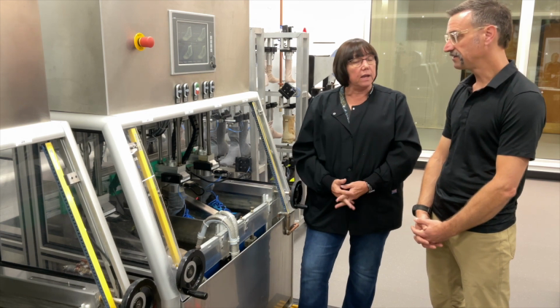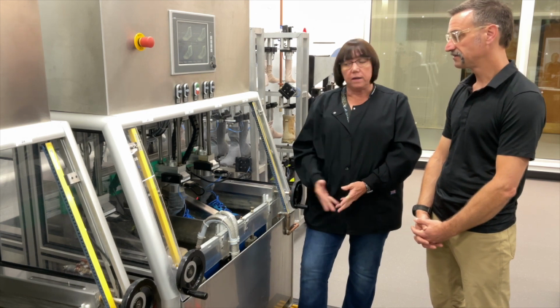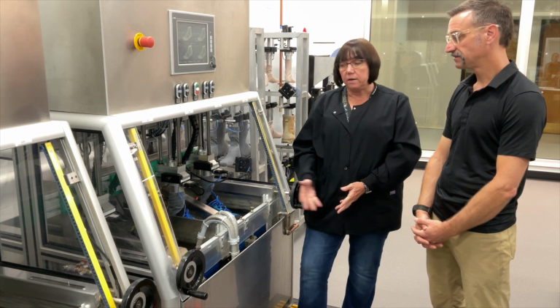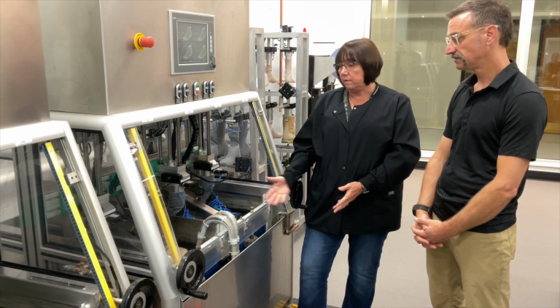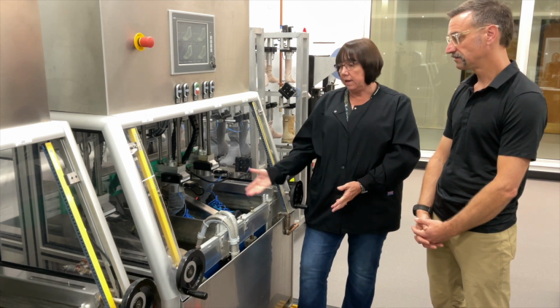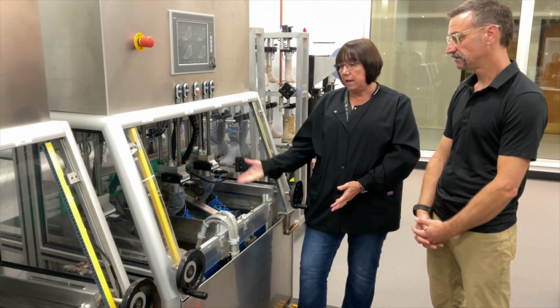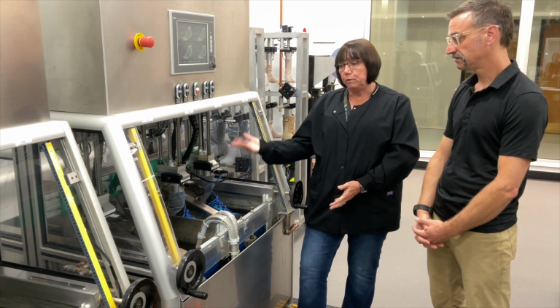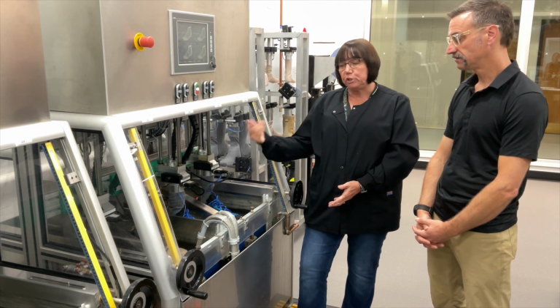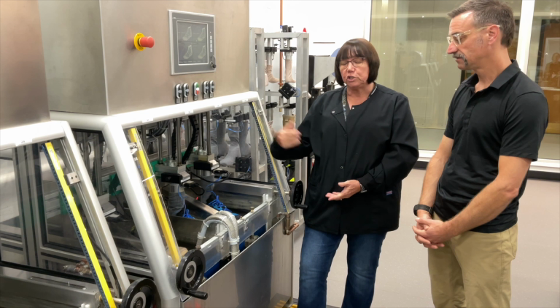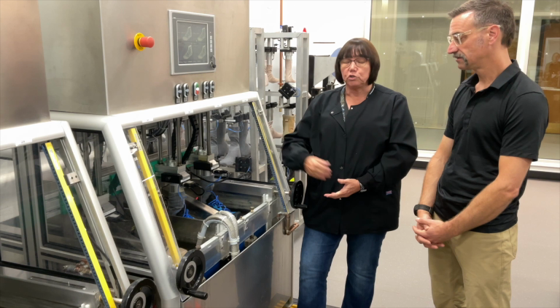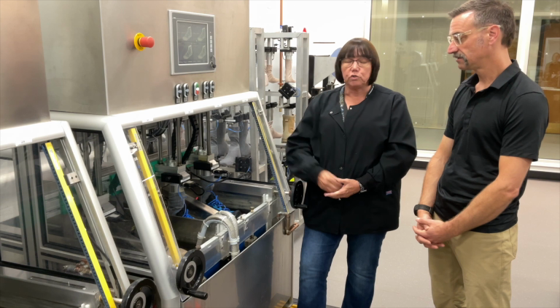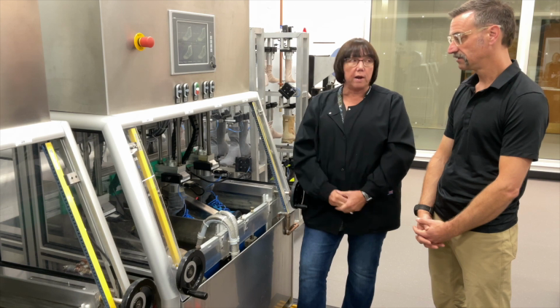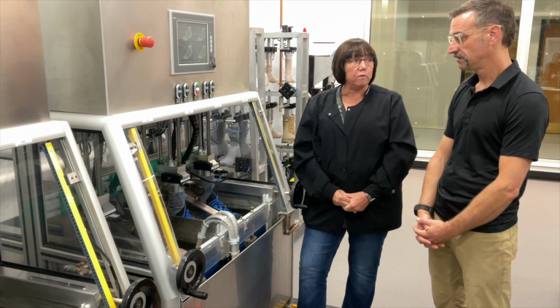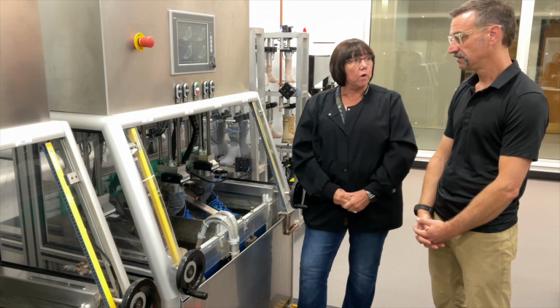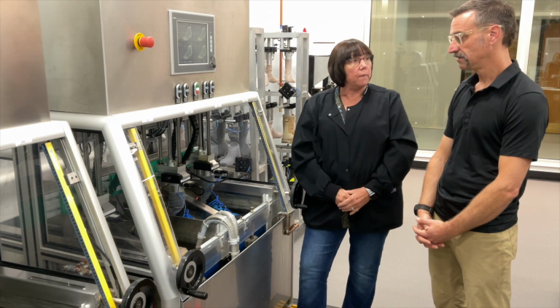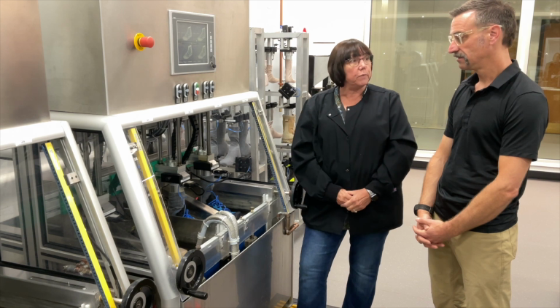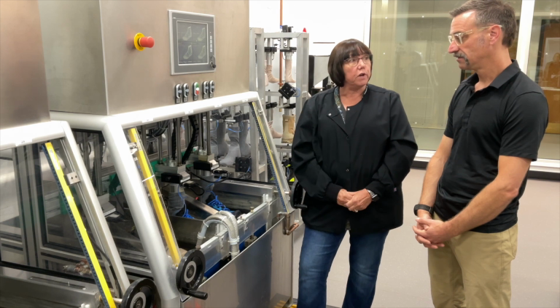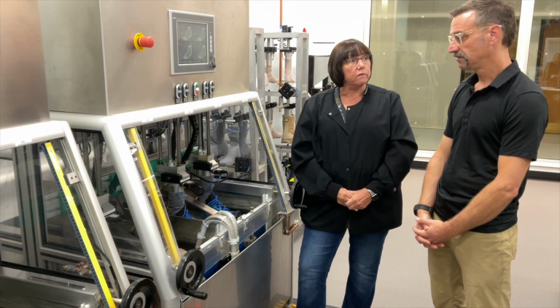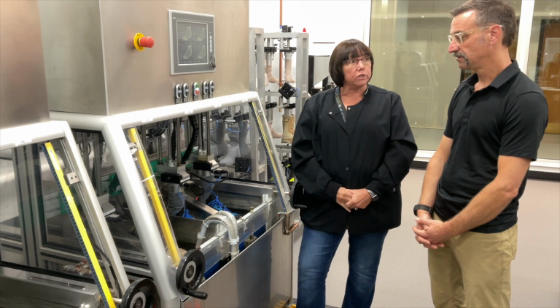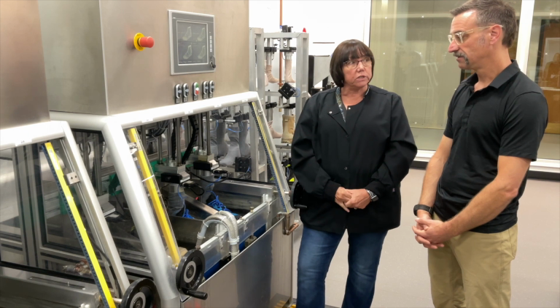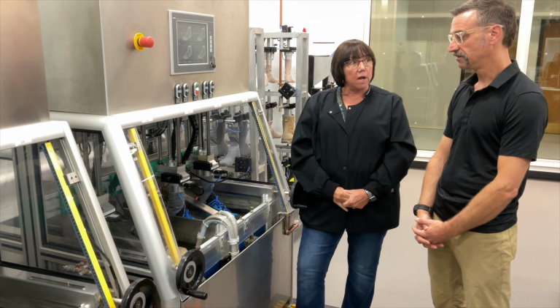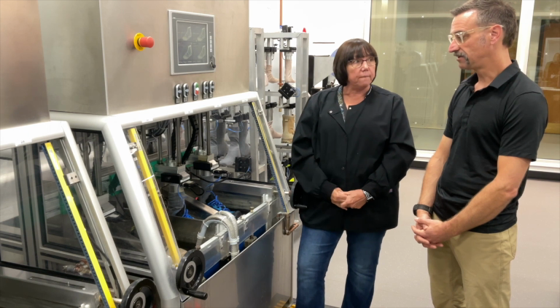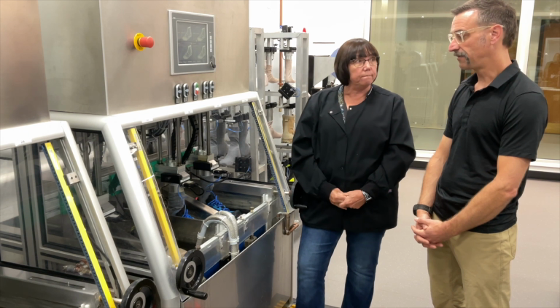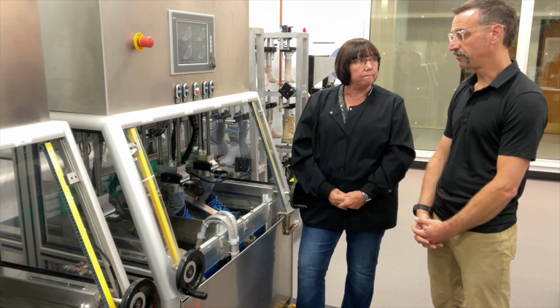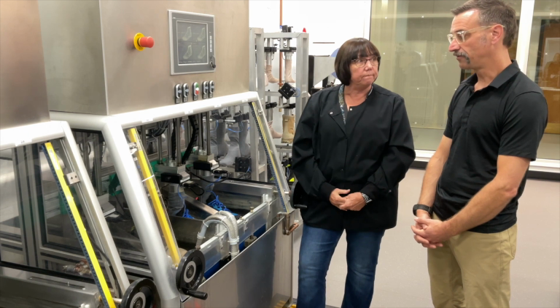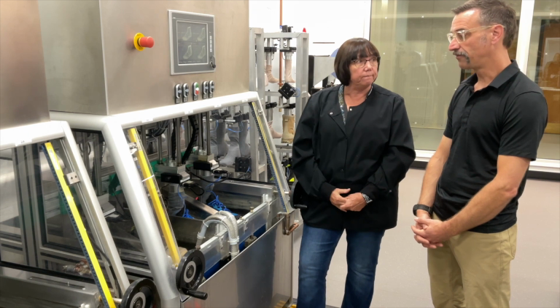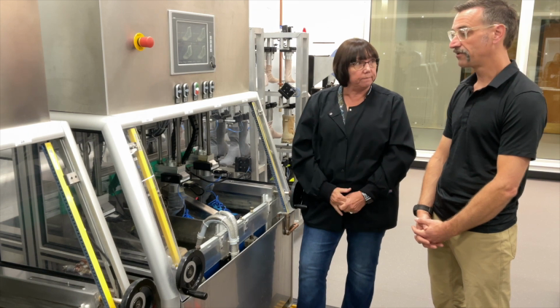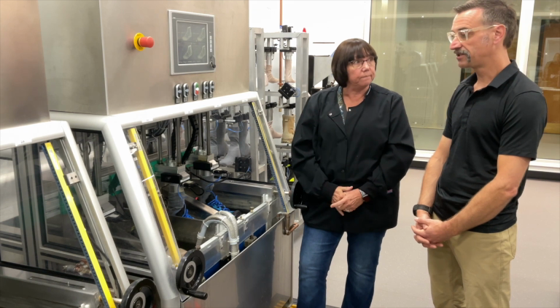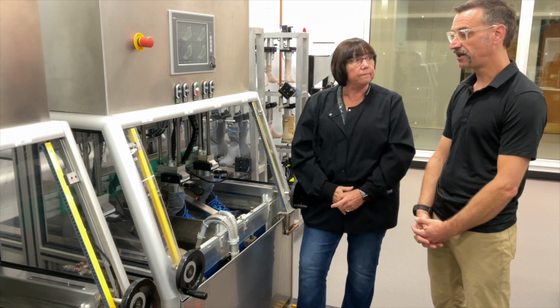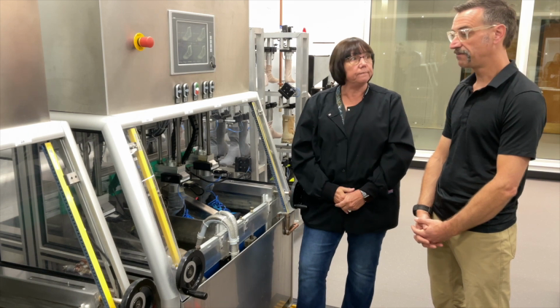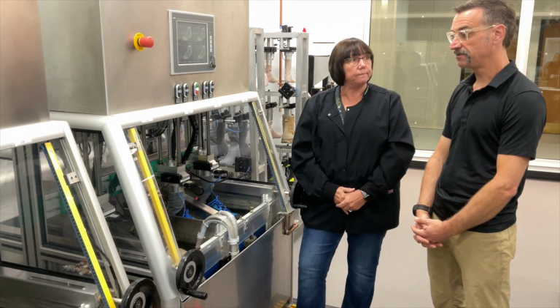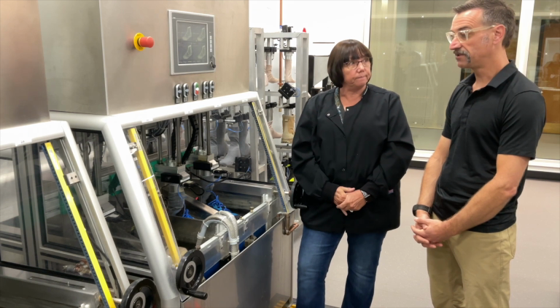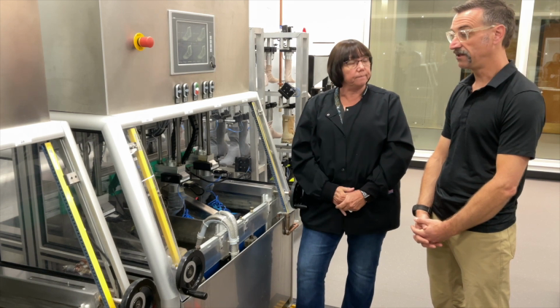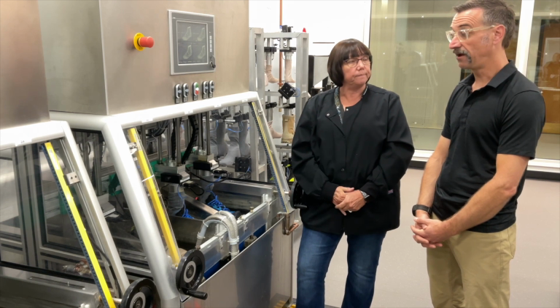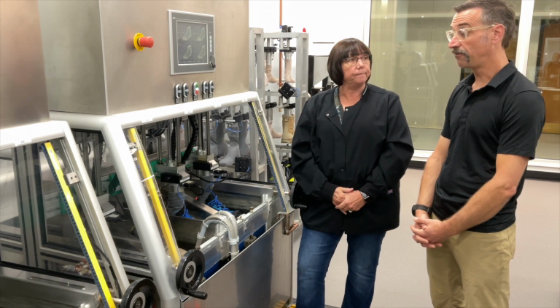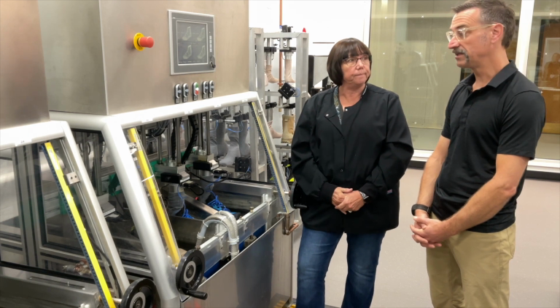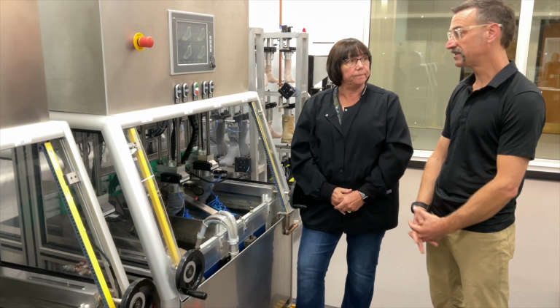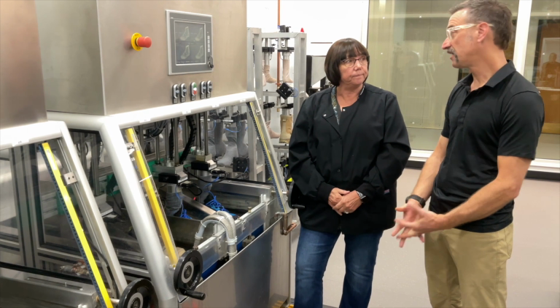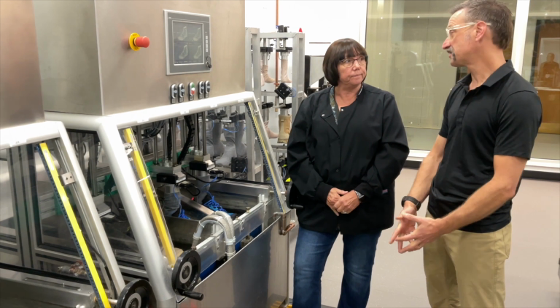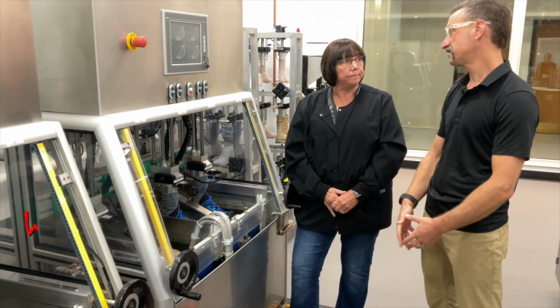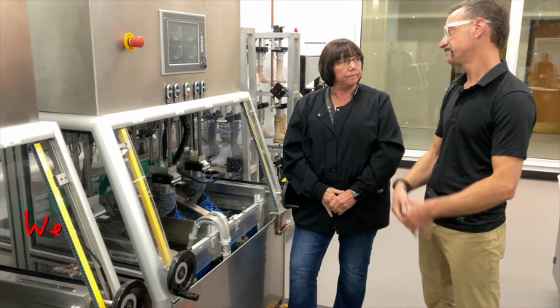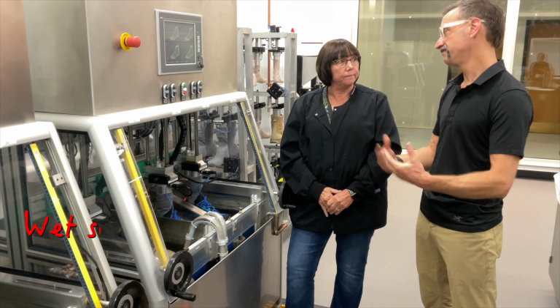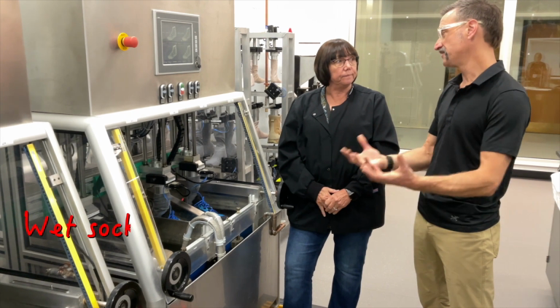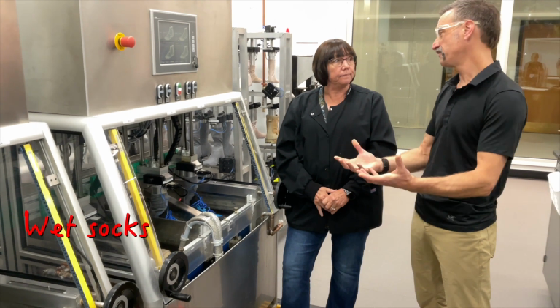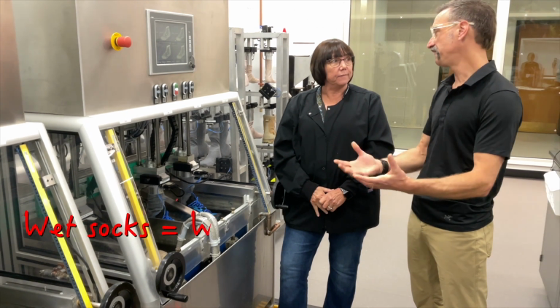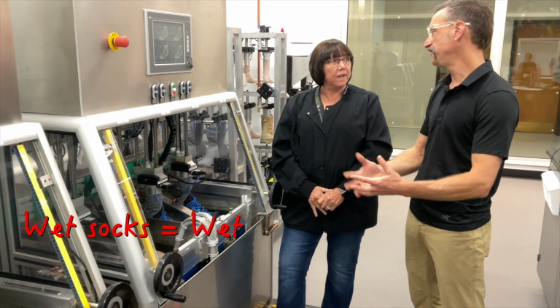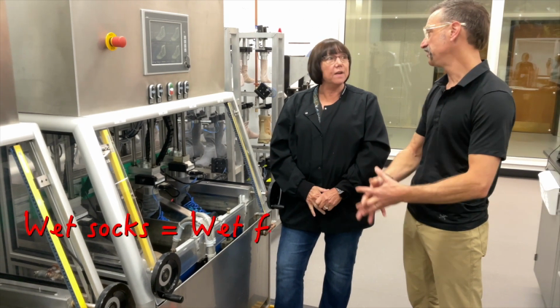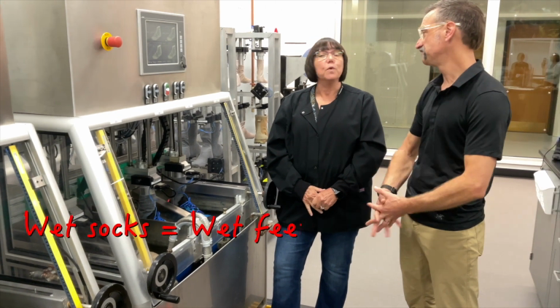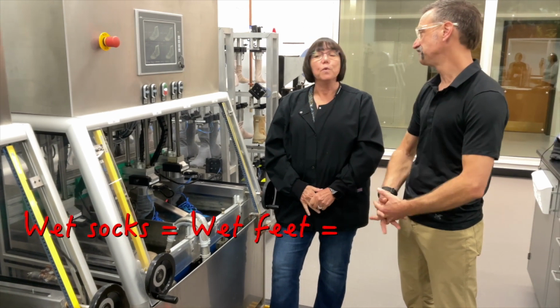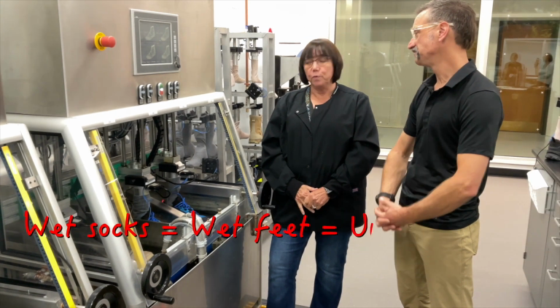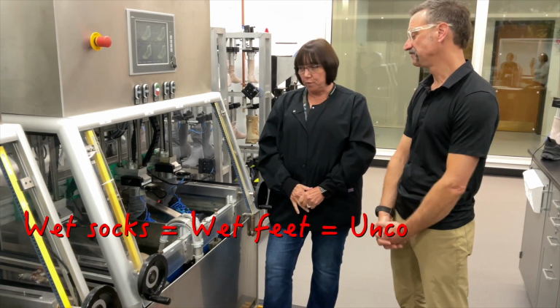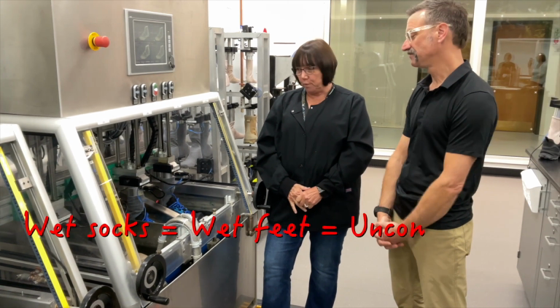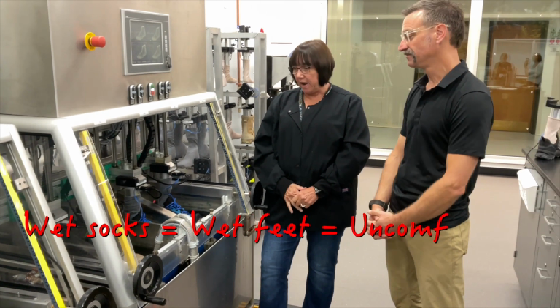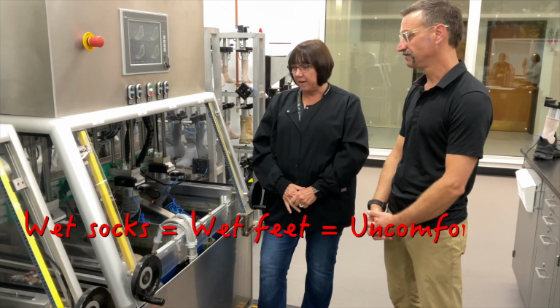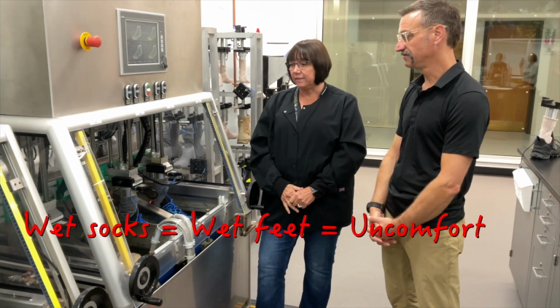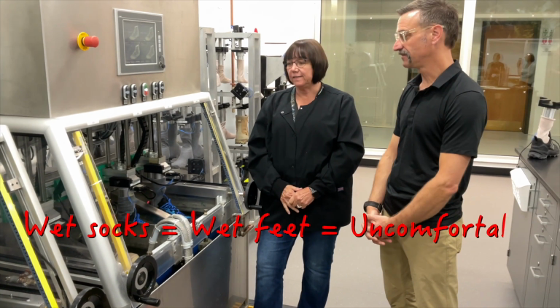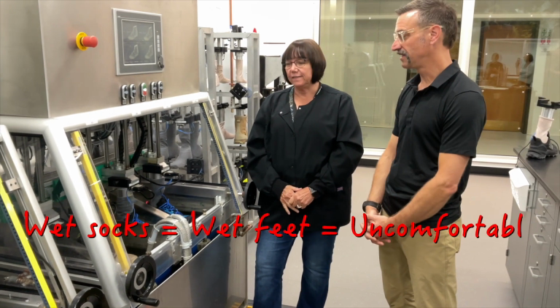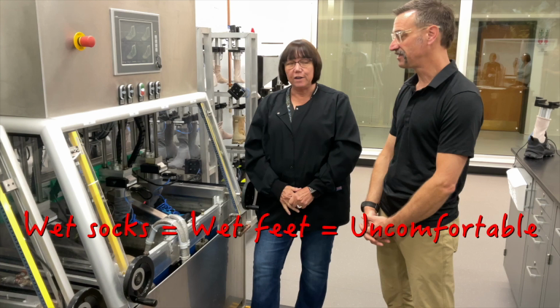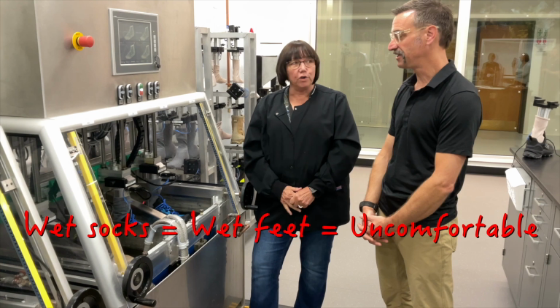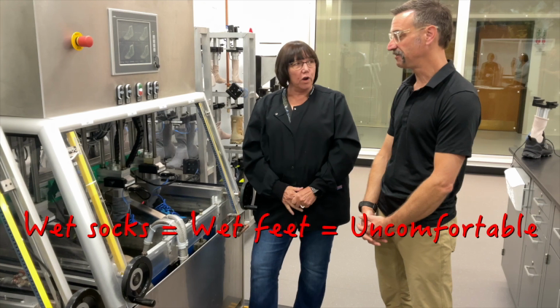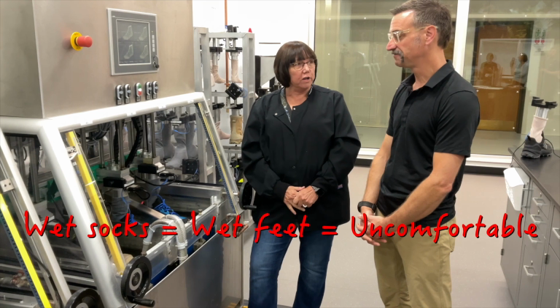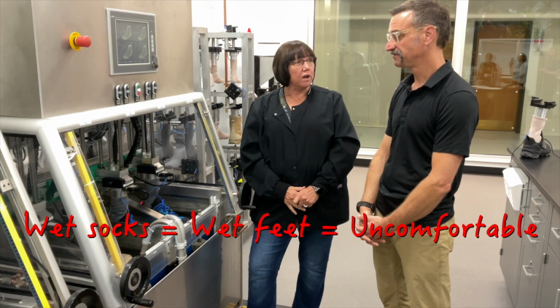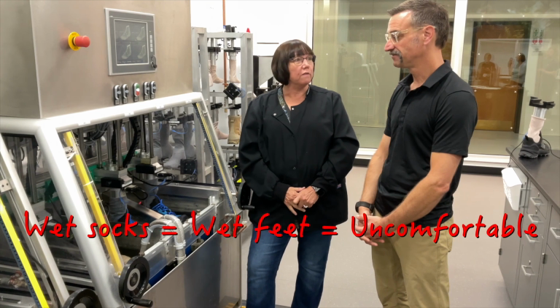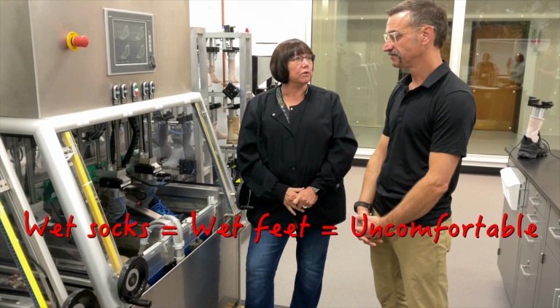The water would just travel up and over the top — and then wet socks, wet feet. That's how you end up uncomfortable.